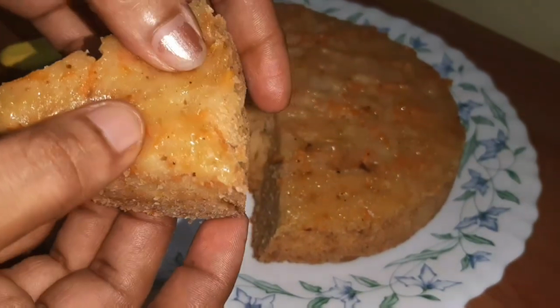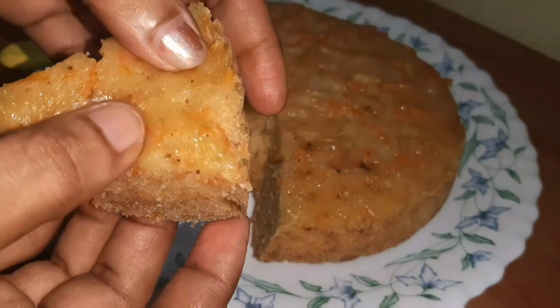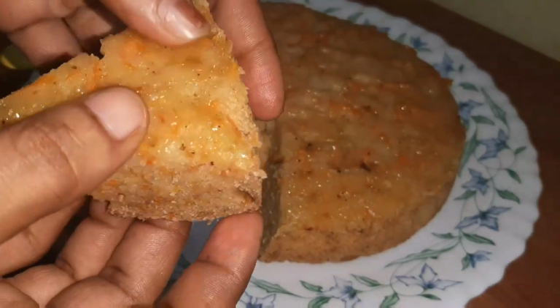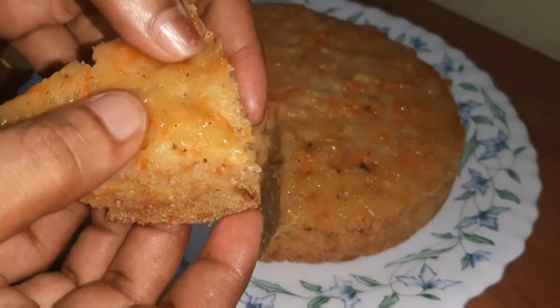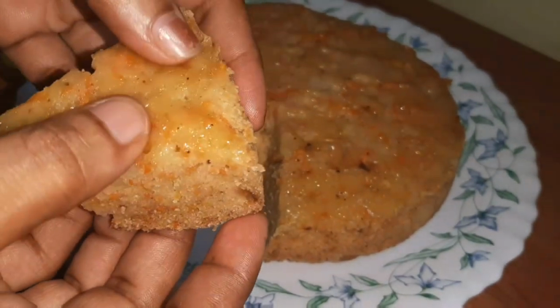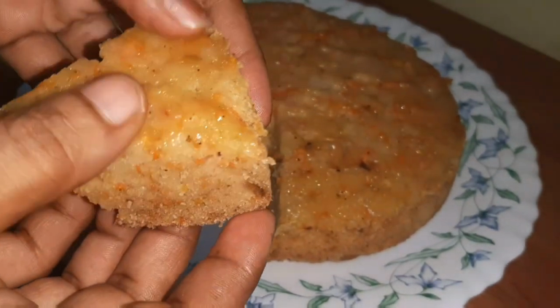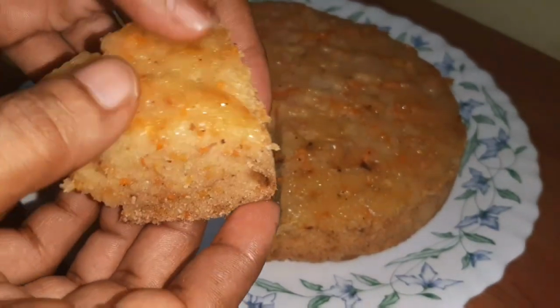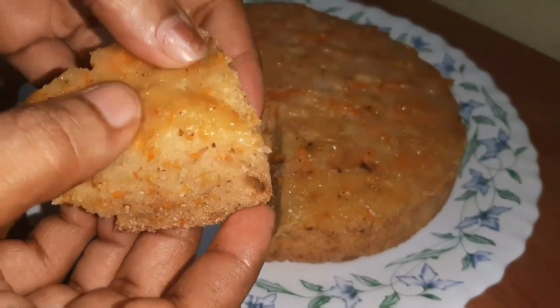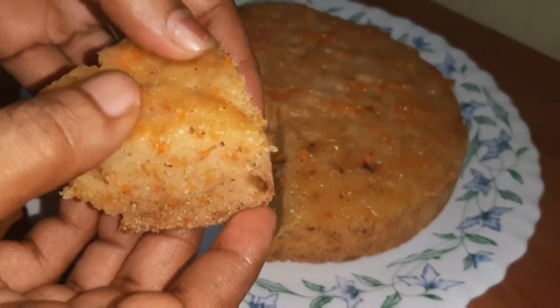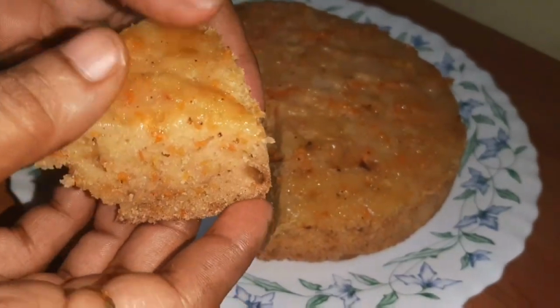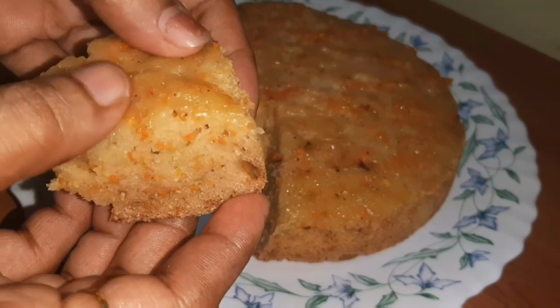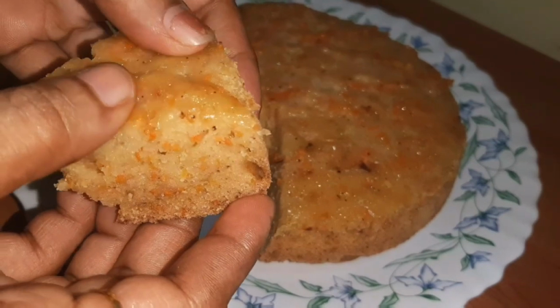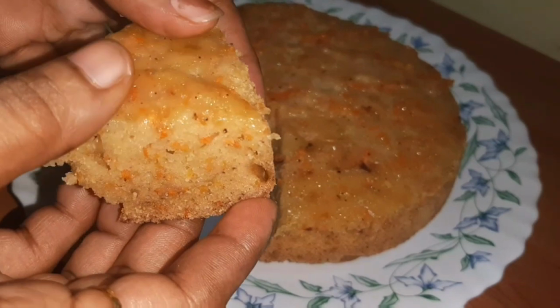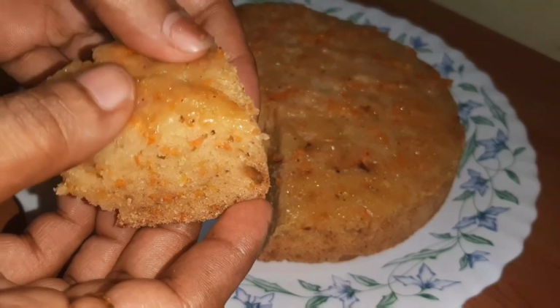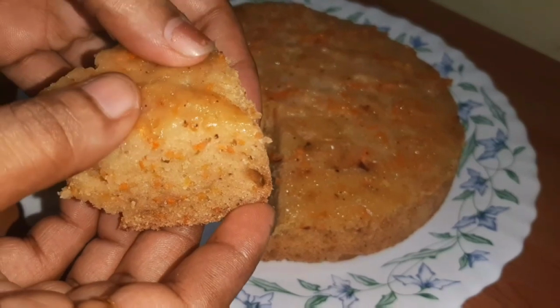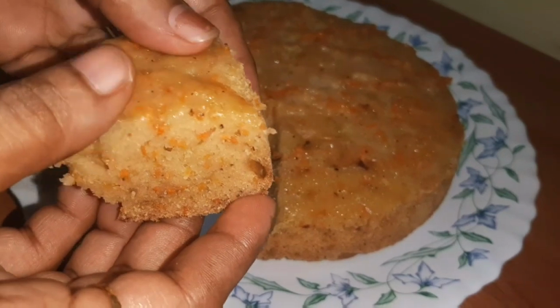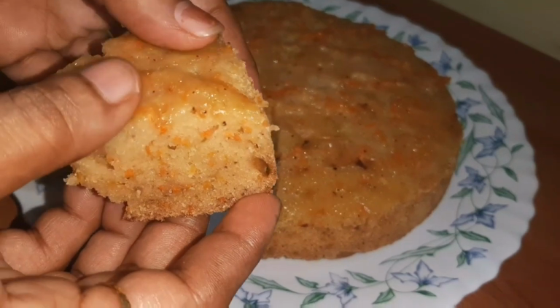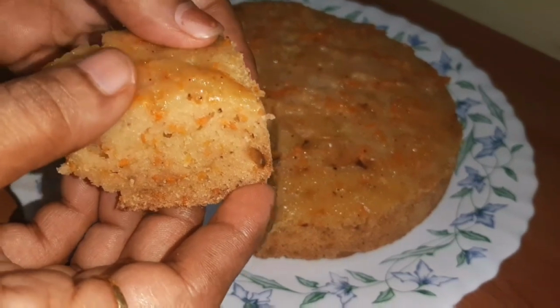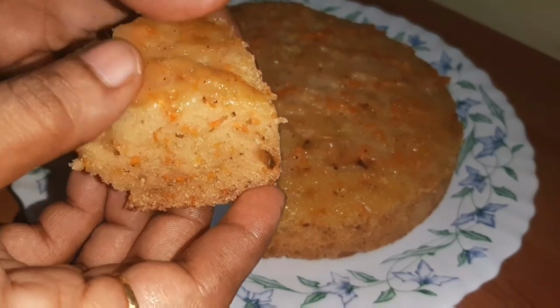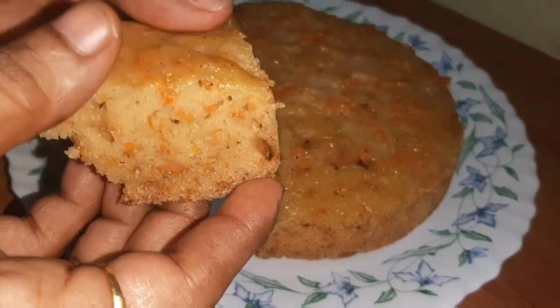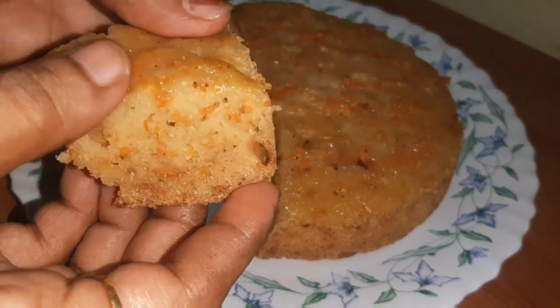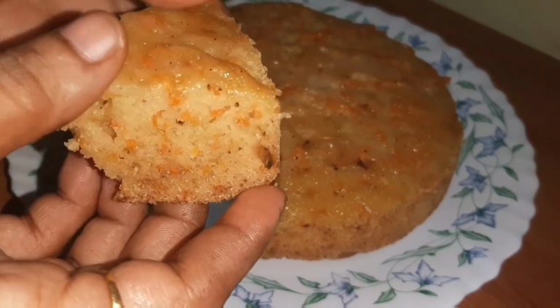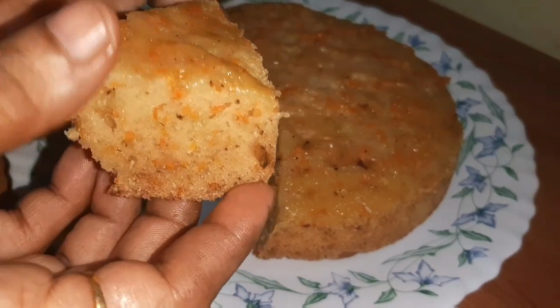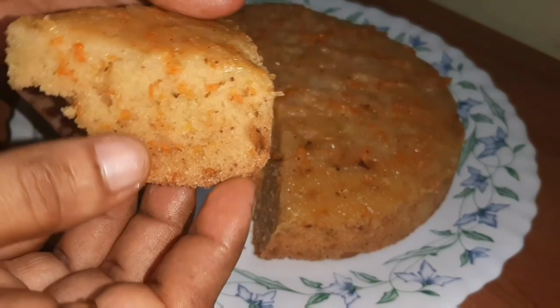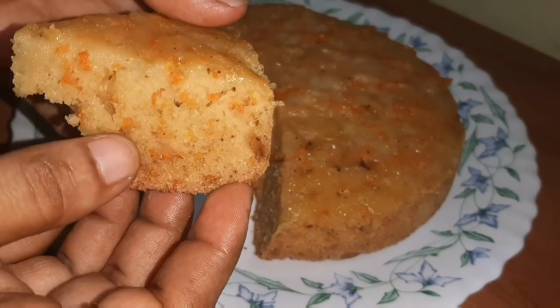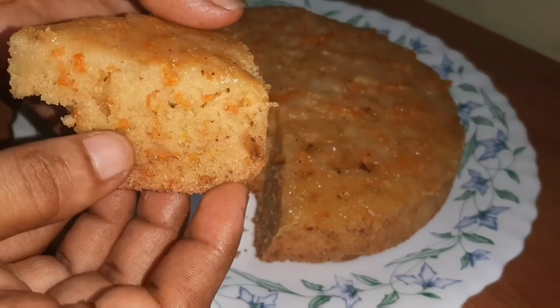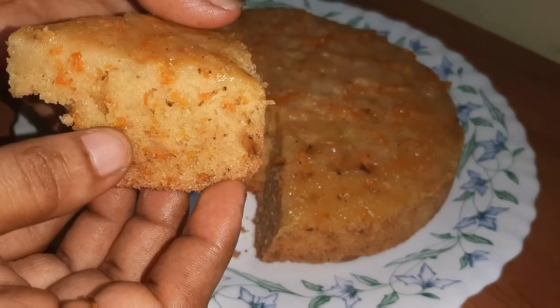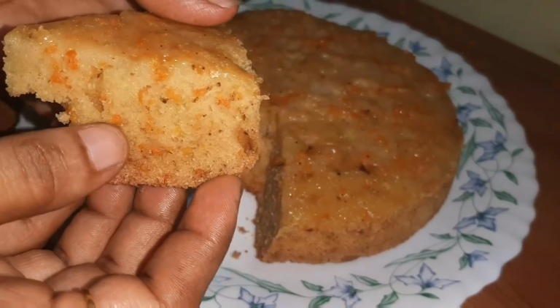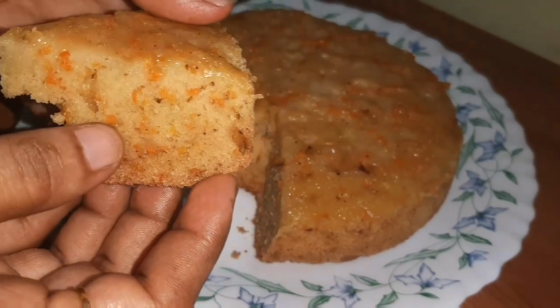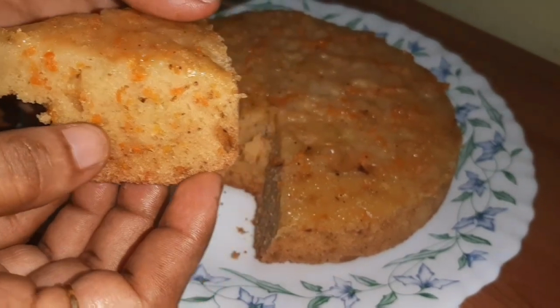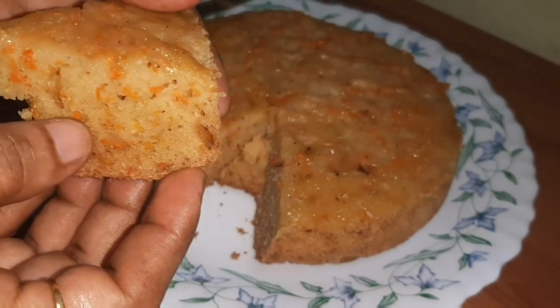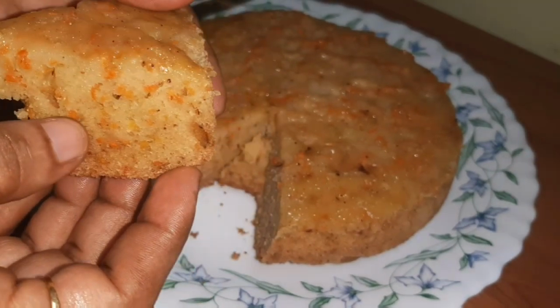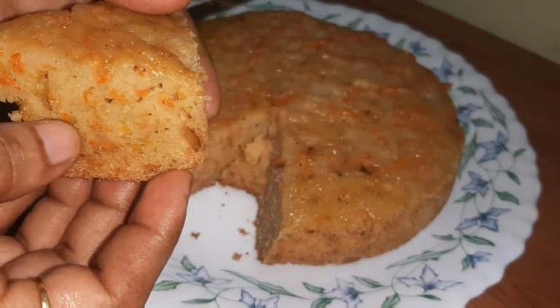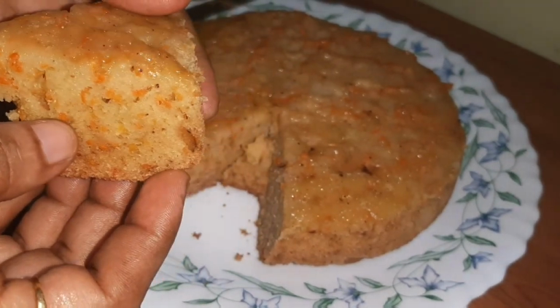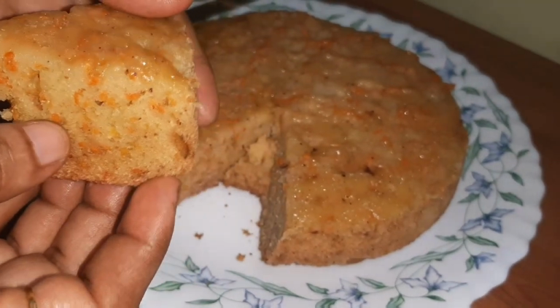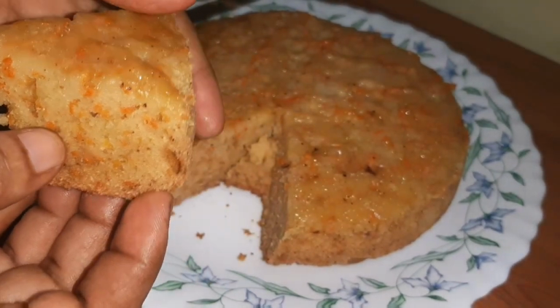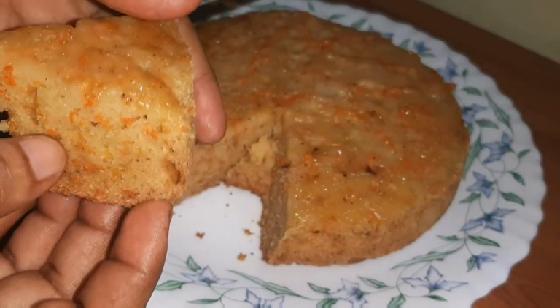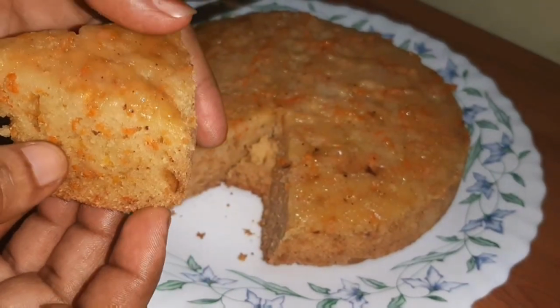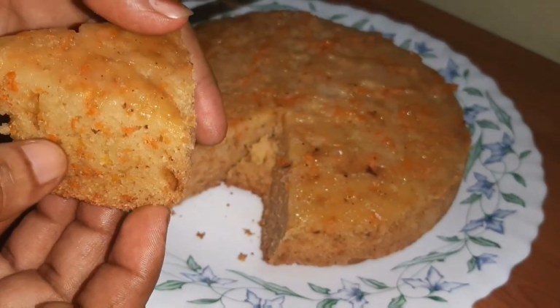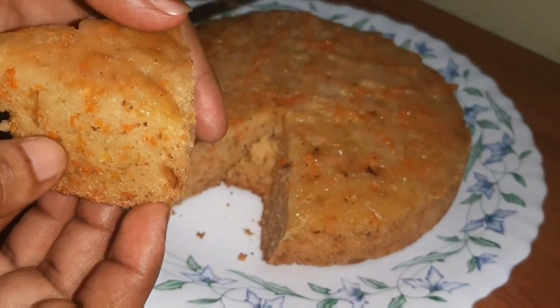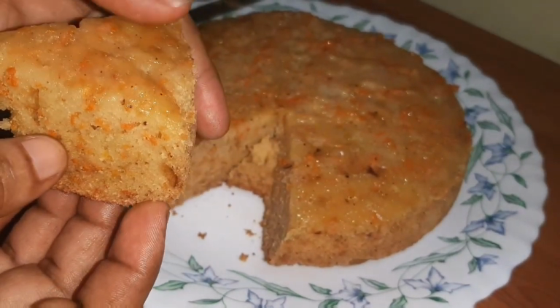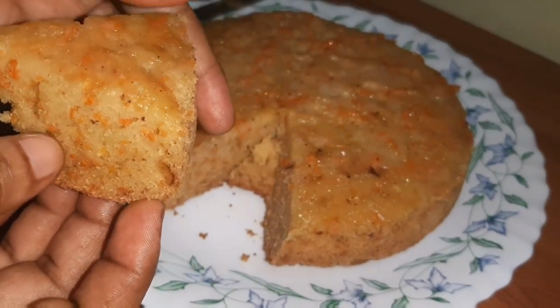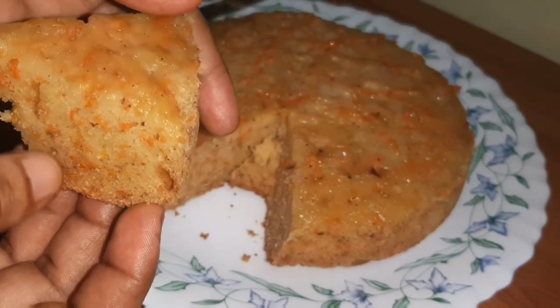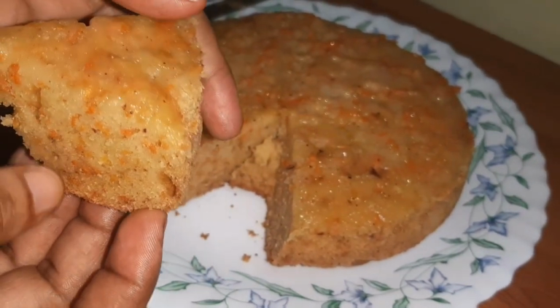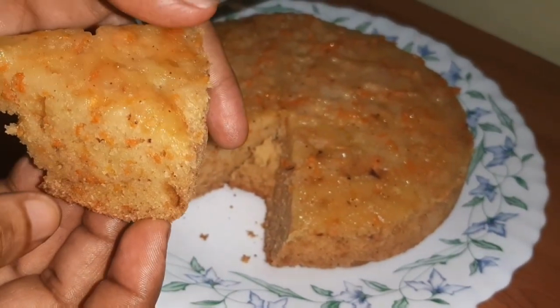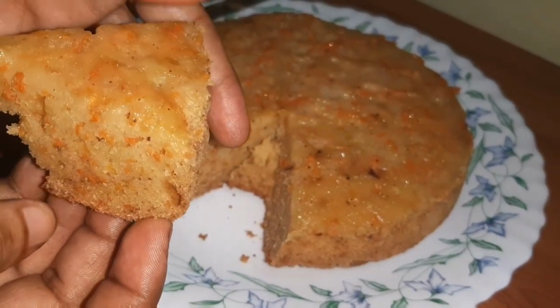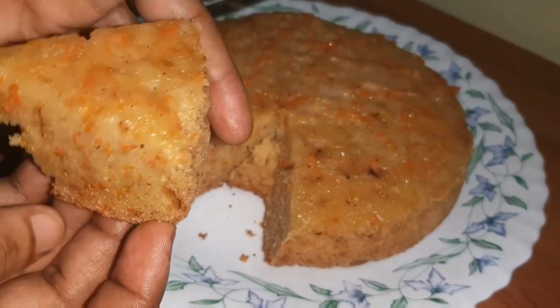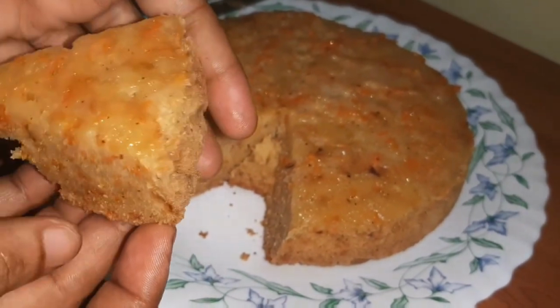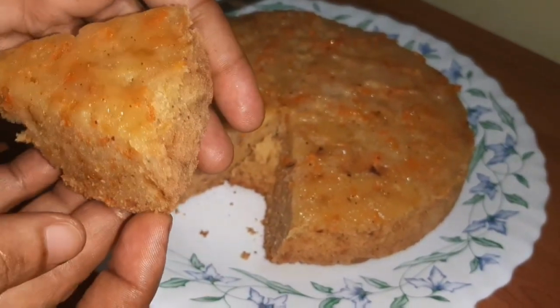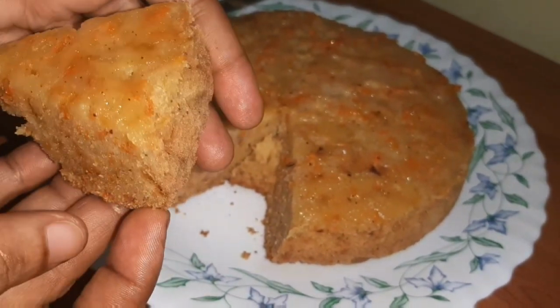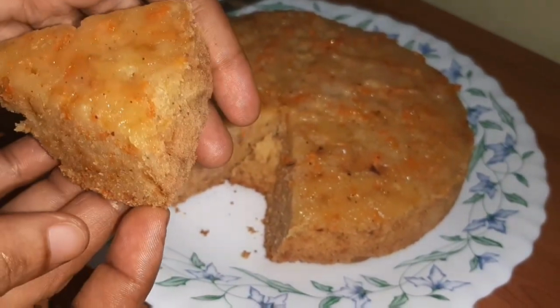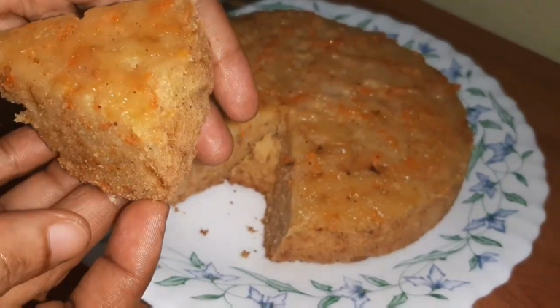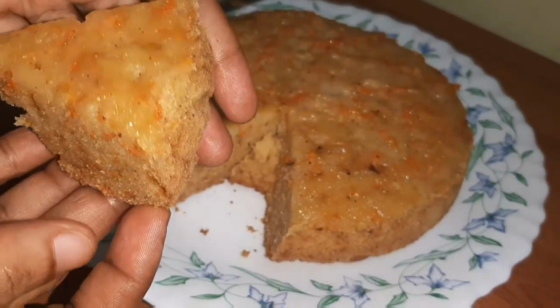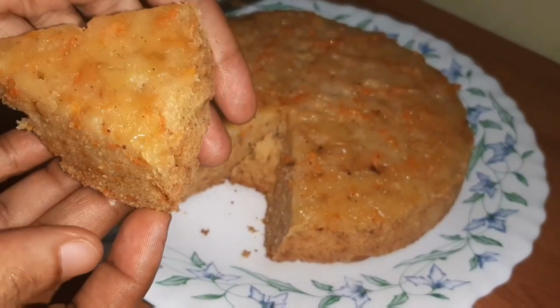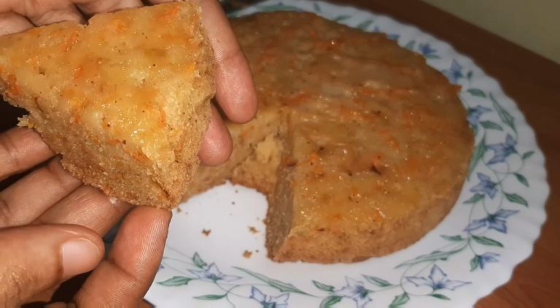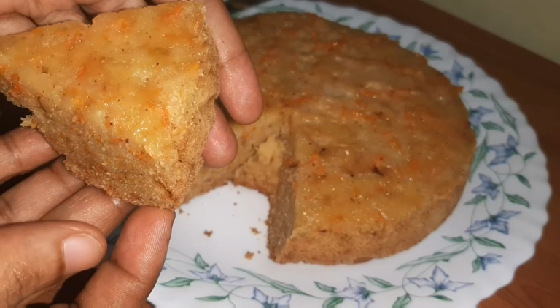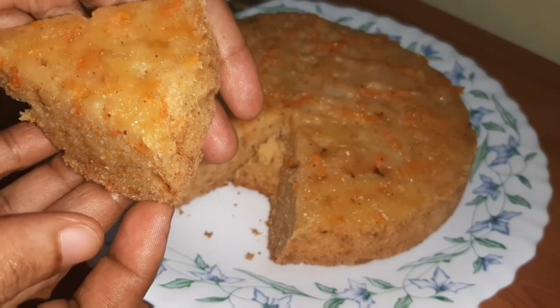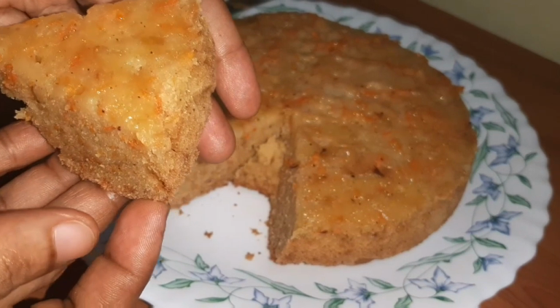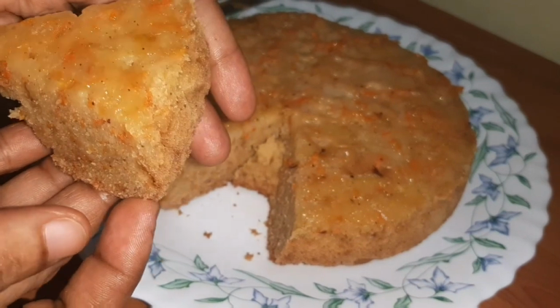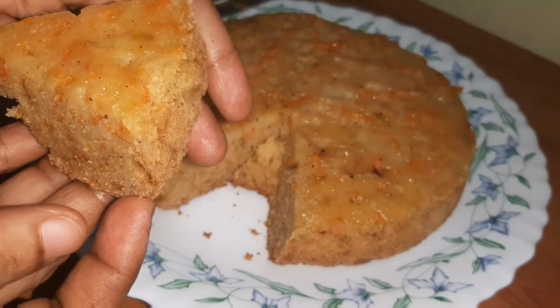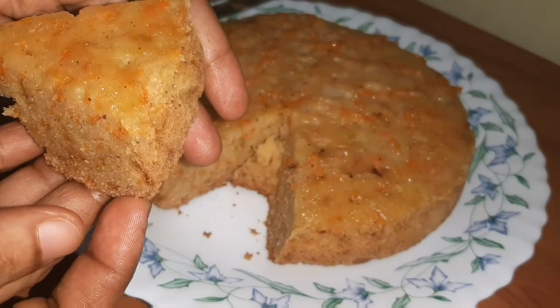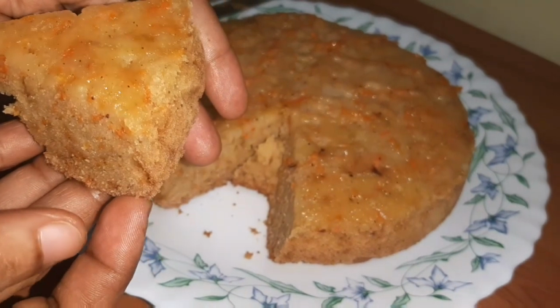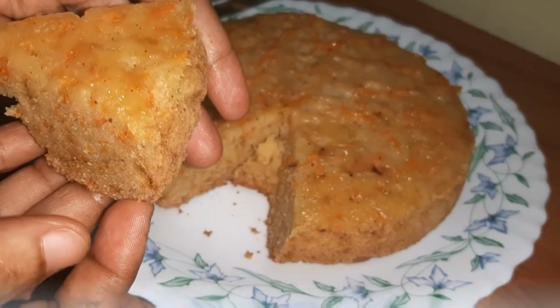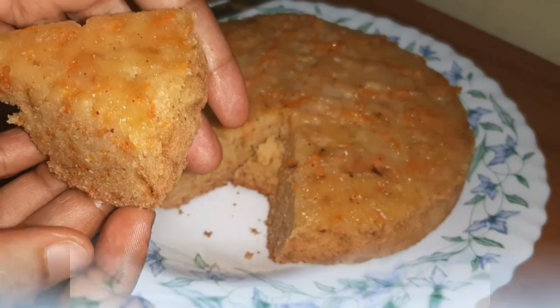The cake is ready for the sponge. Try it again! See you later. Bye!